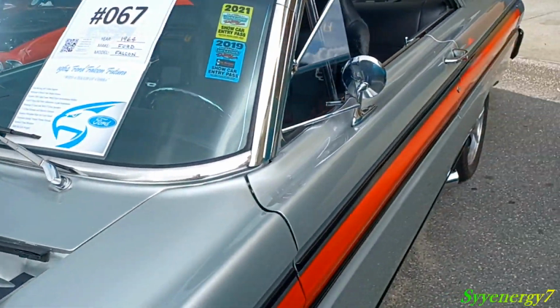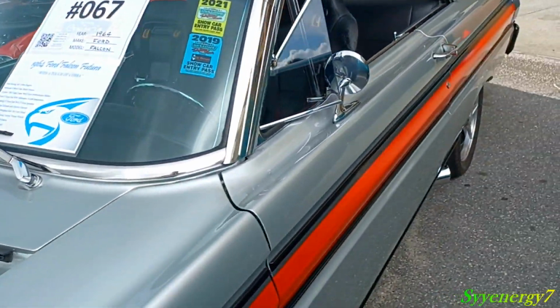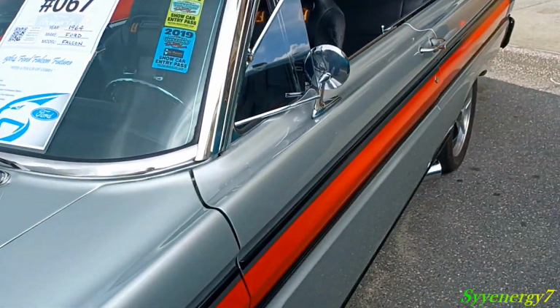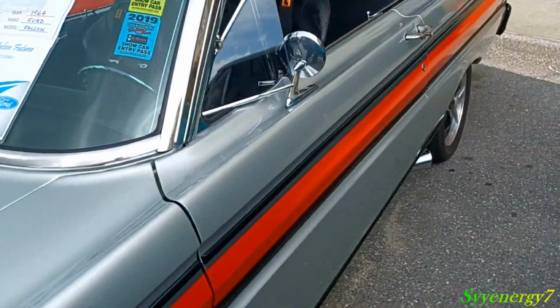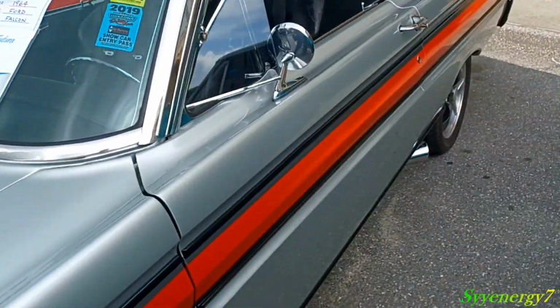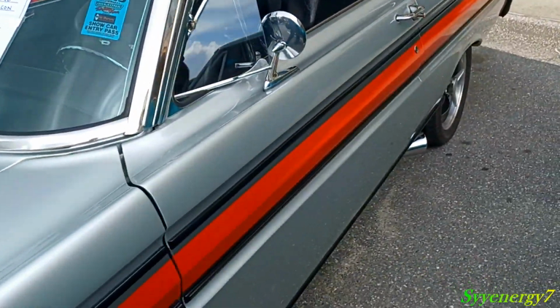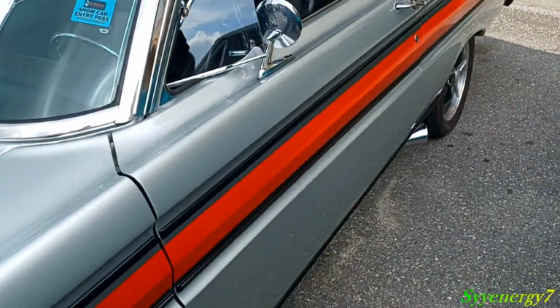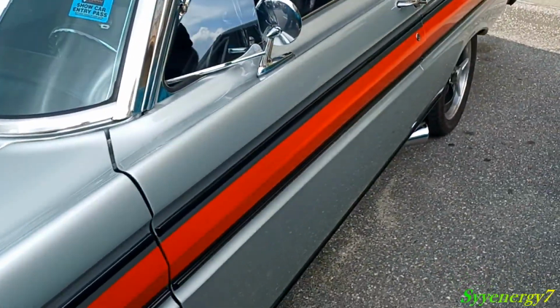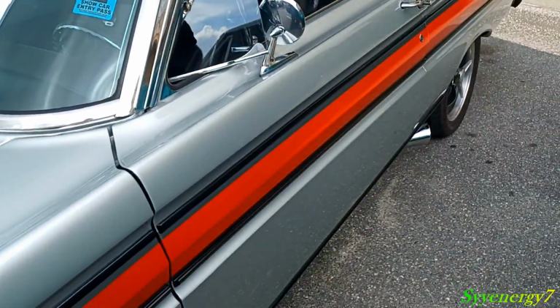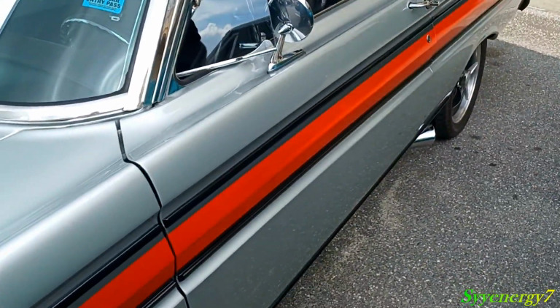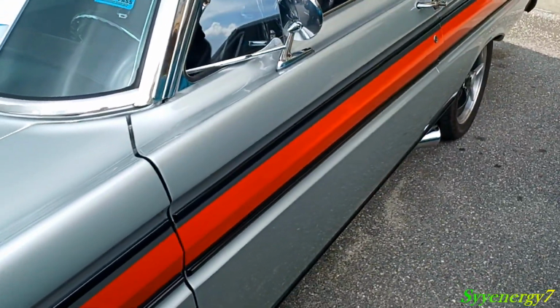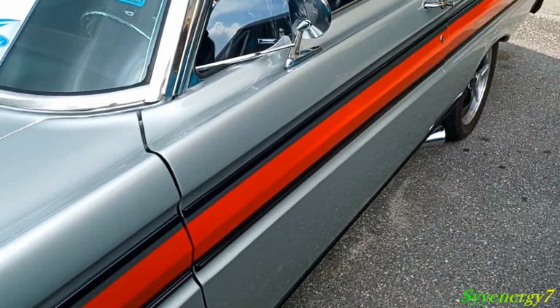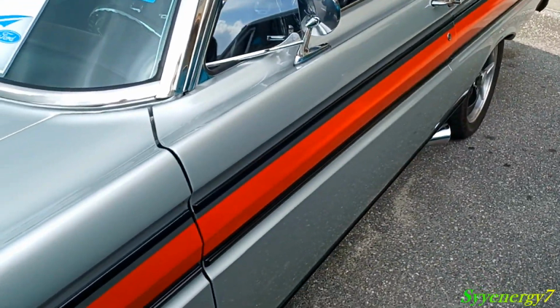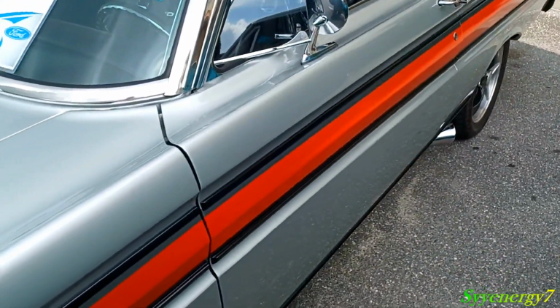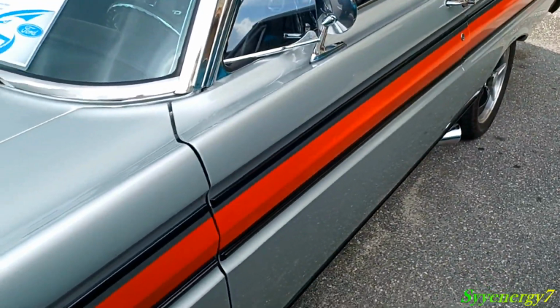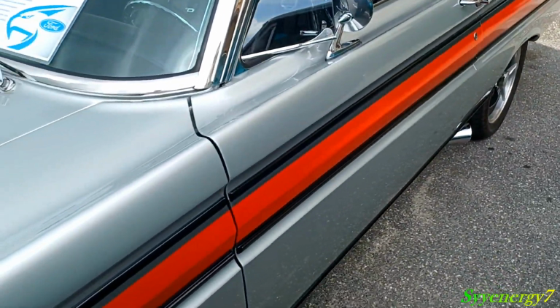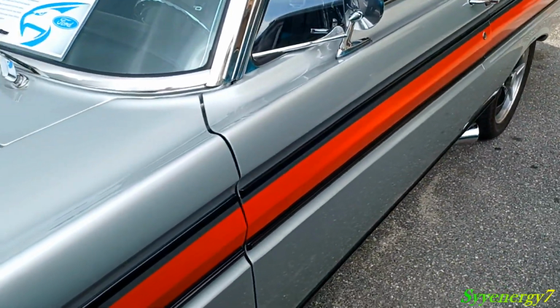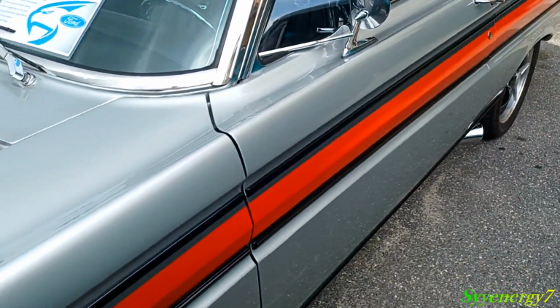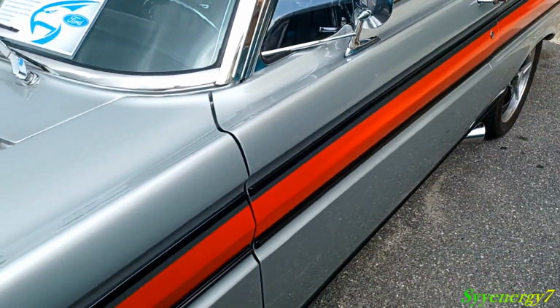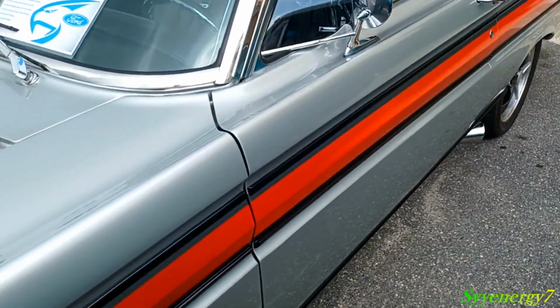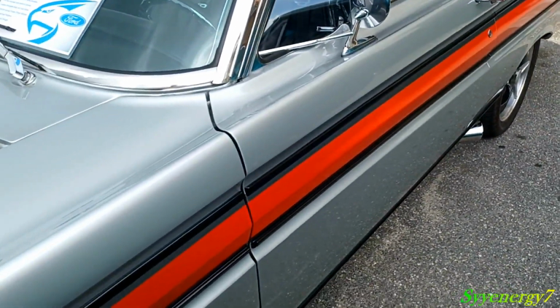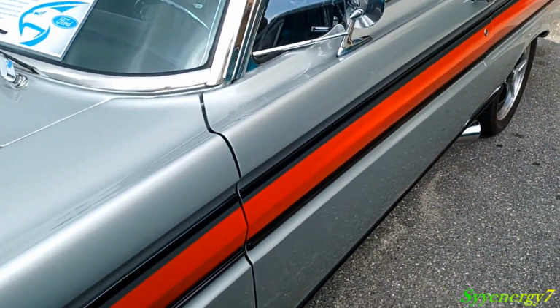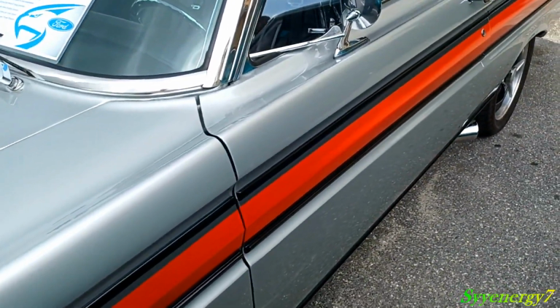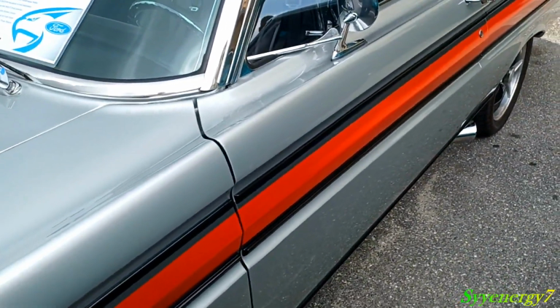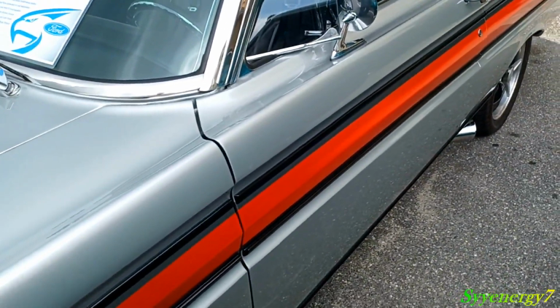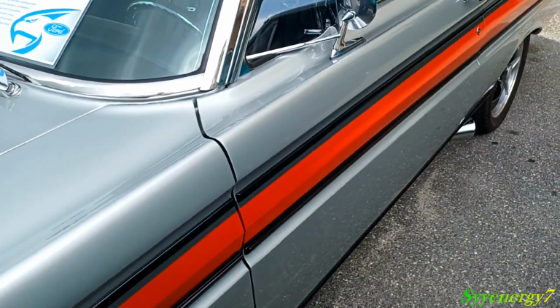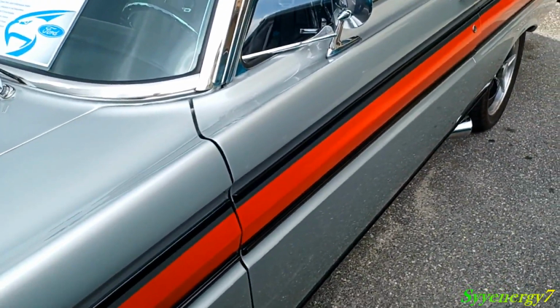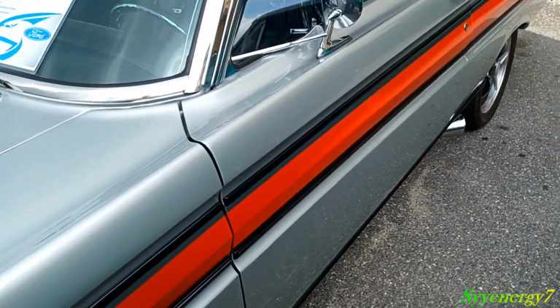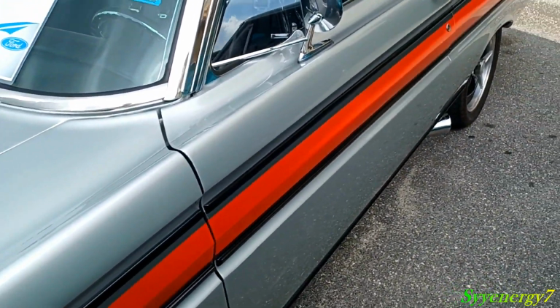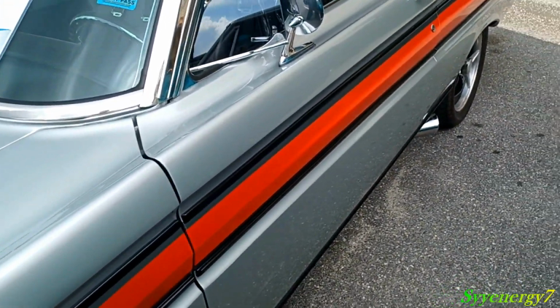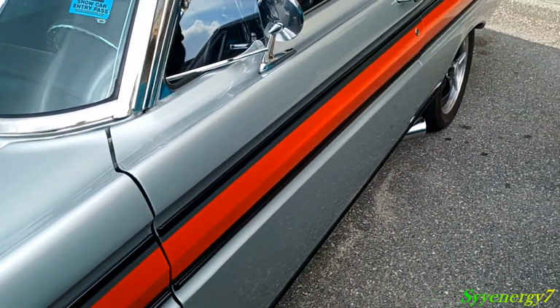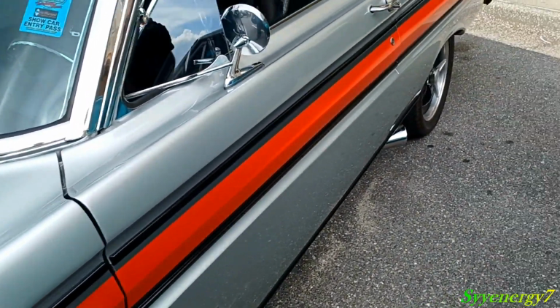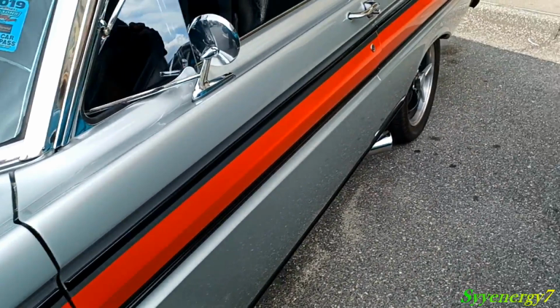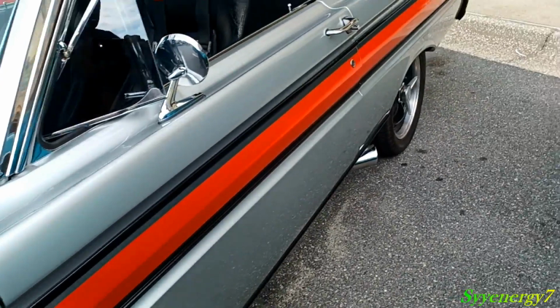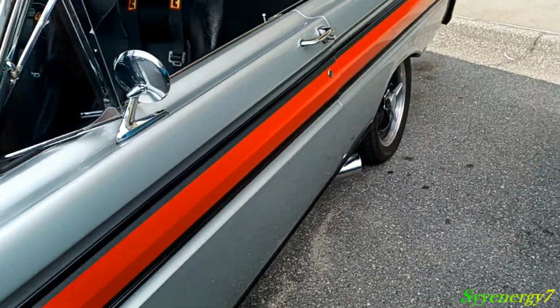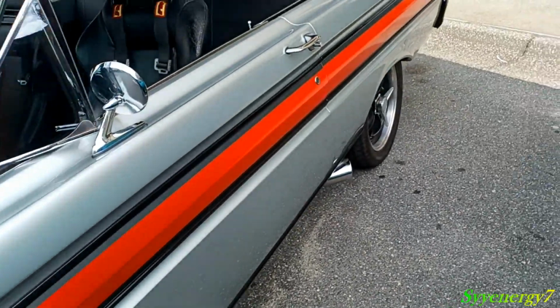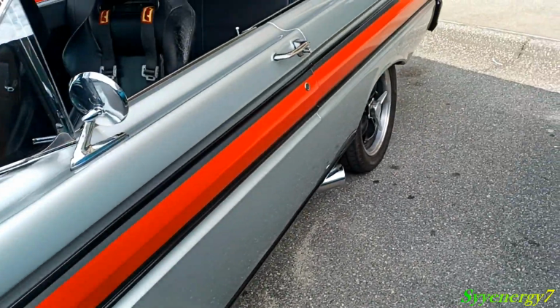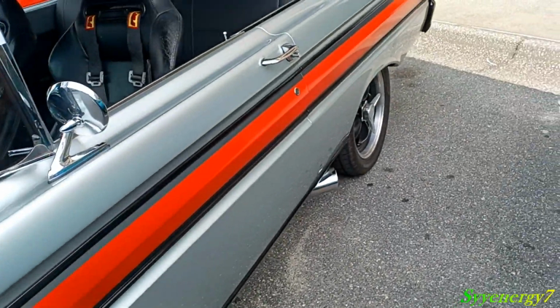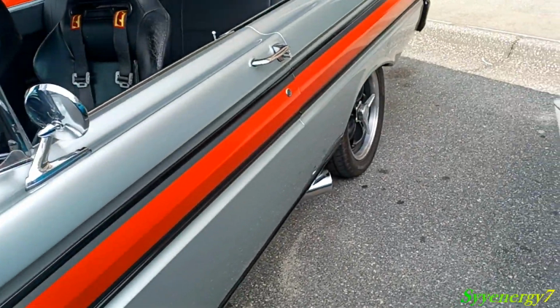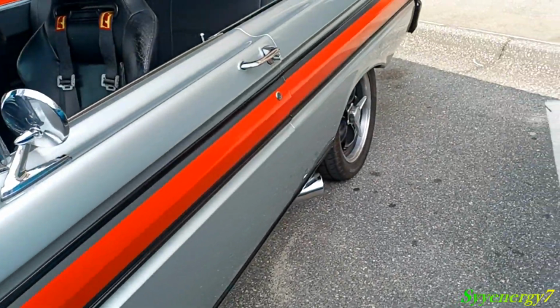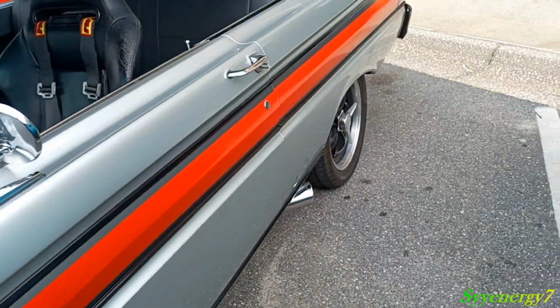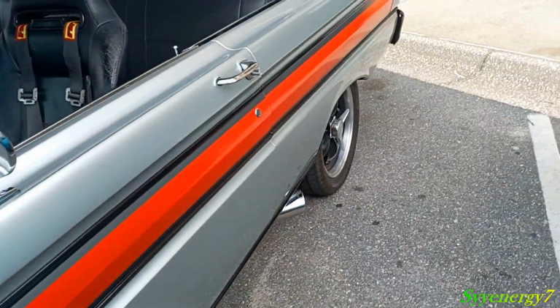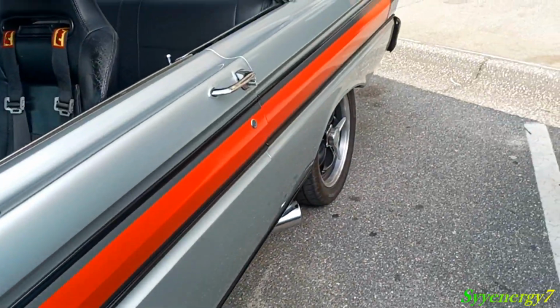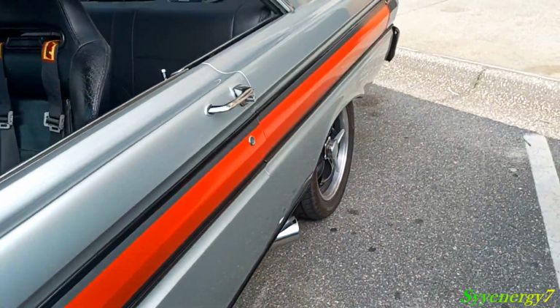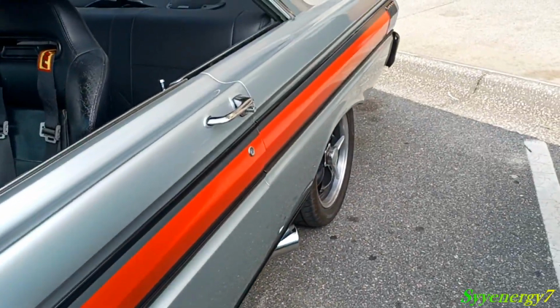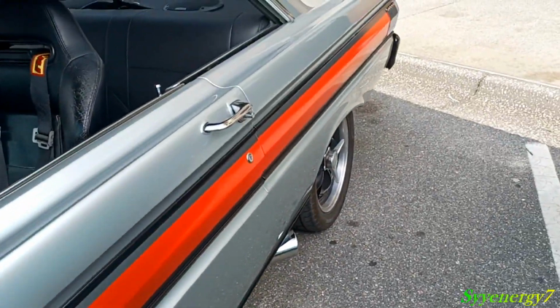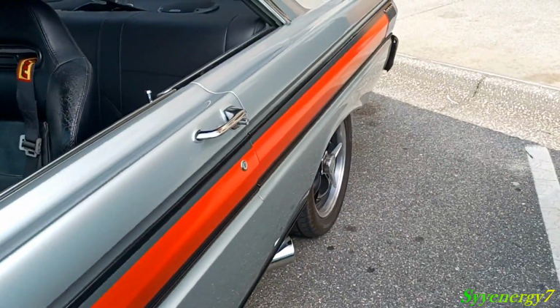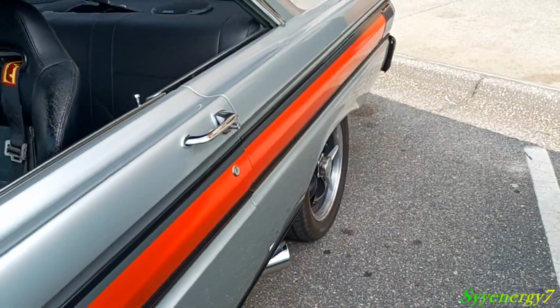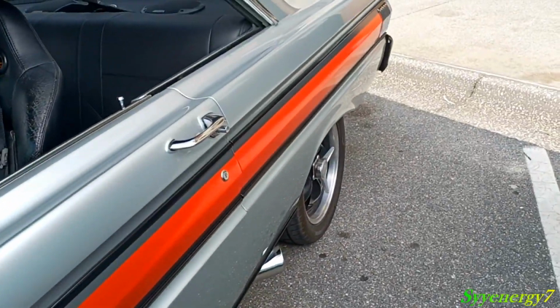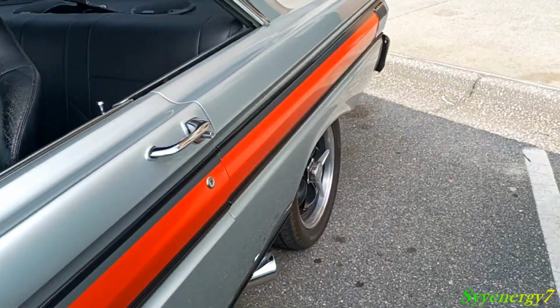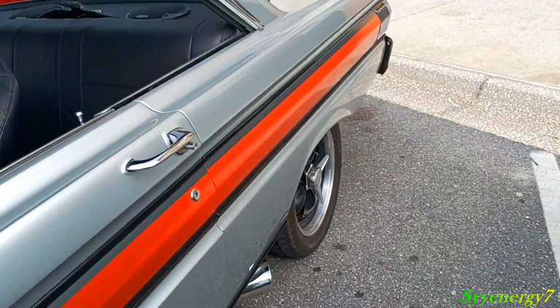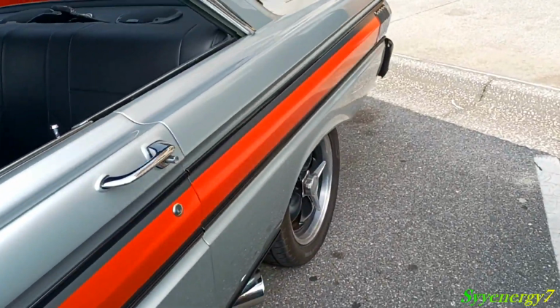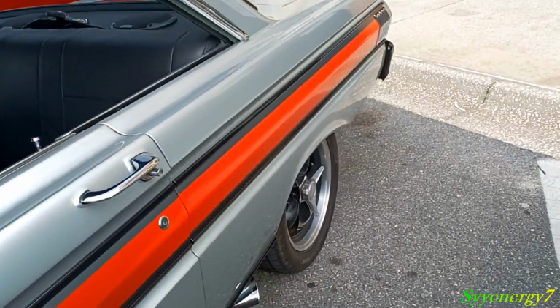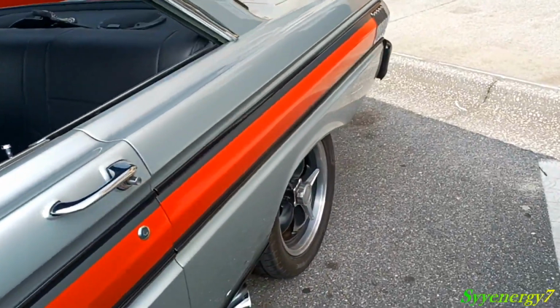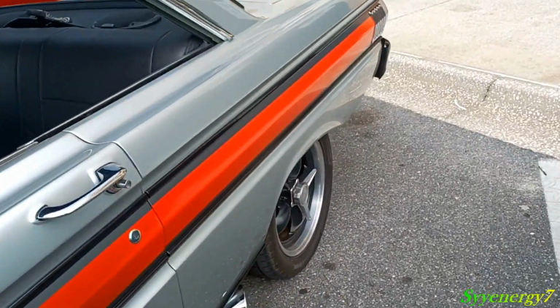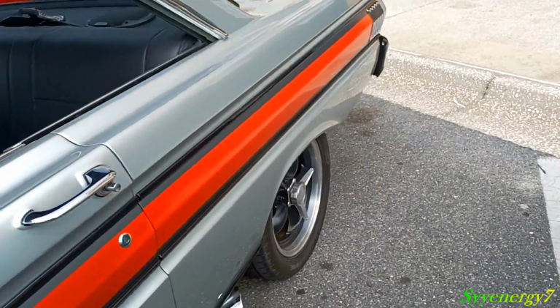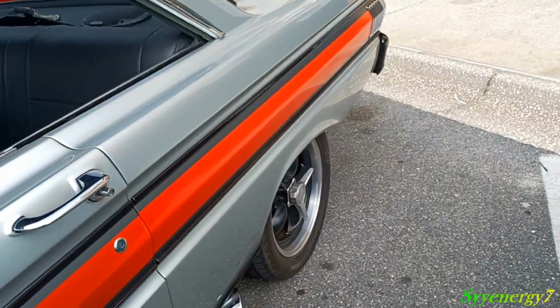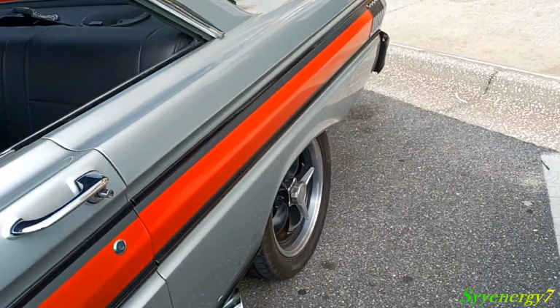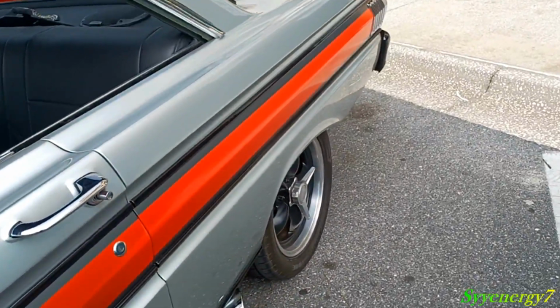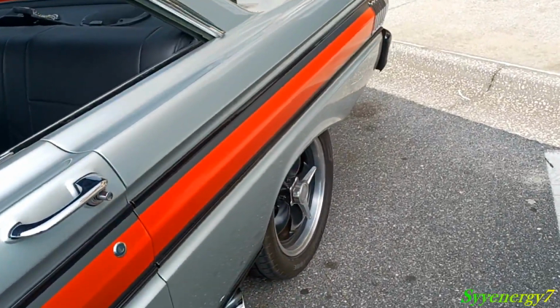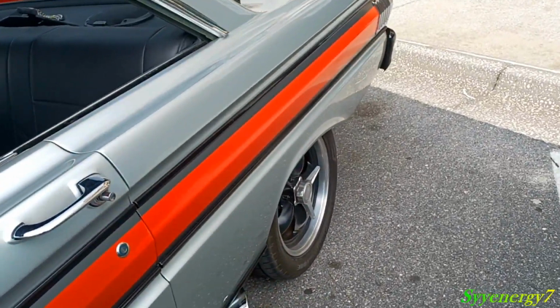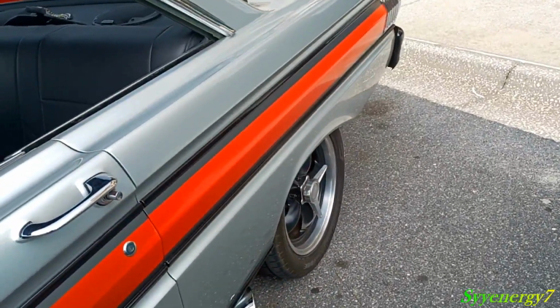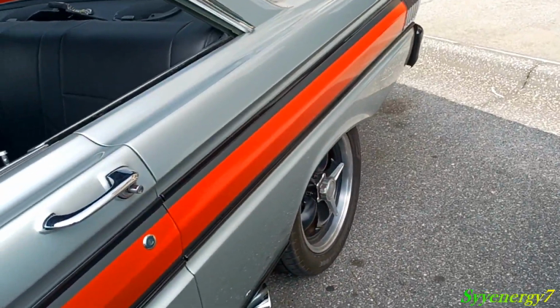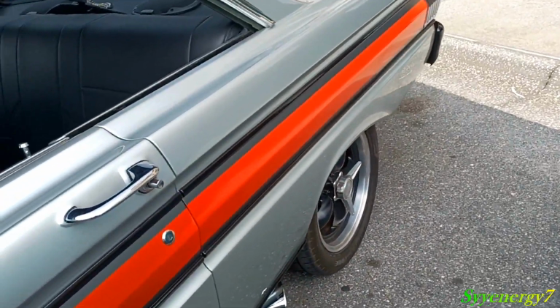I like how this red stripe is in there with the black. It looks very nice. Spin-offs, you know, mag wheels.